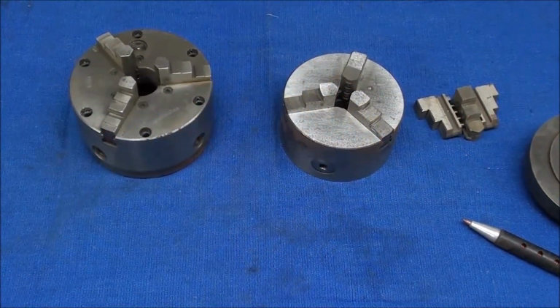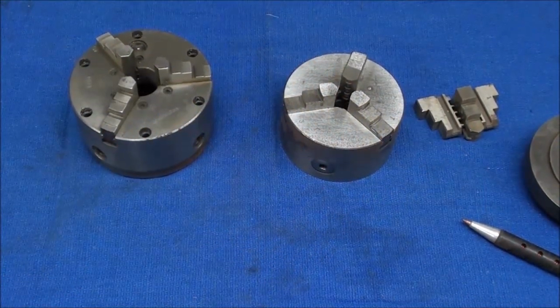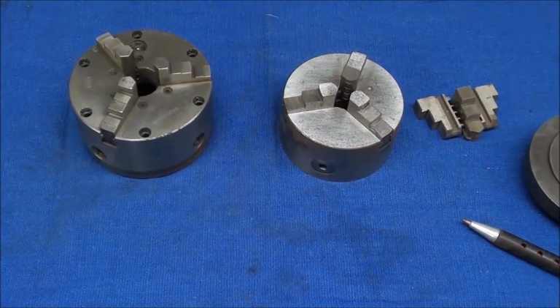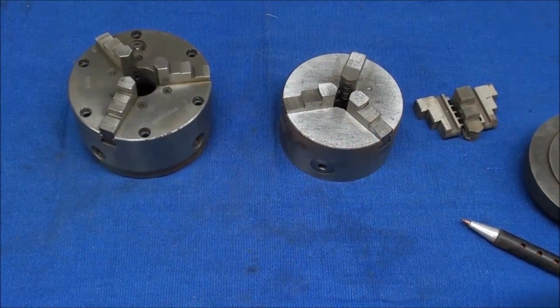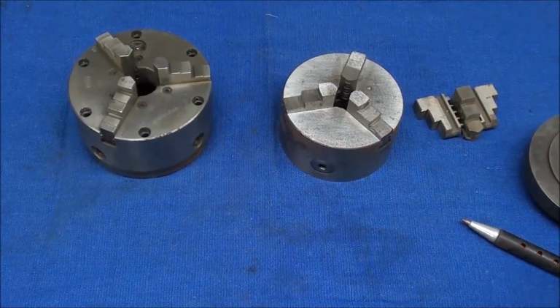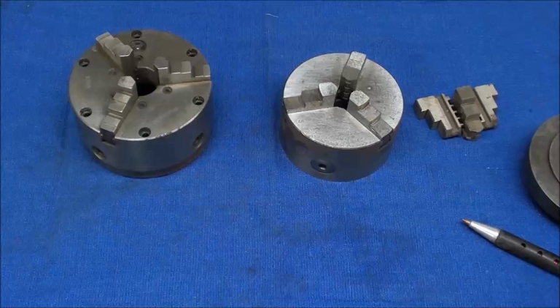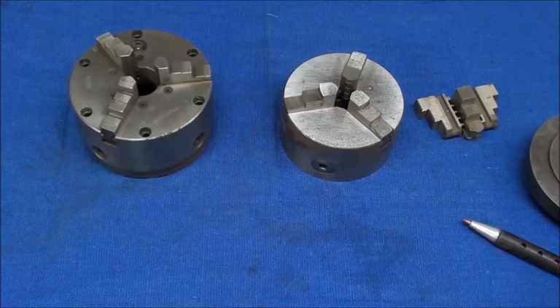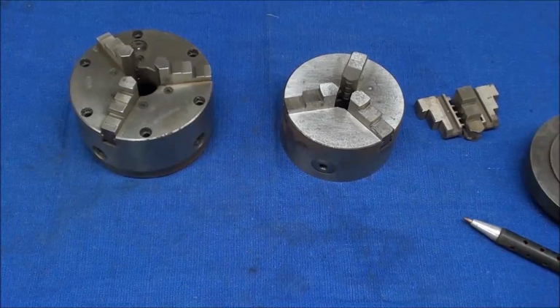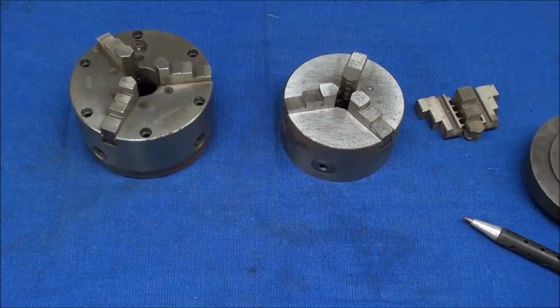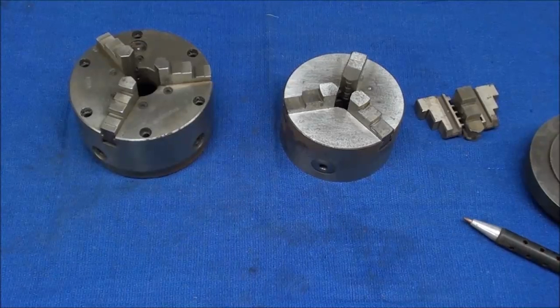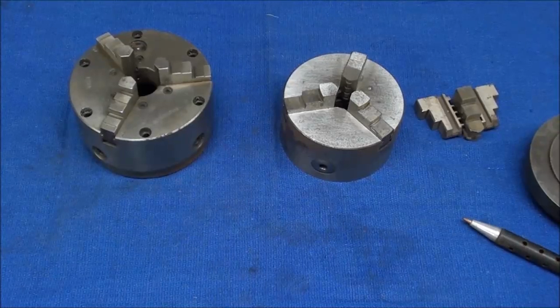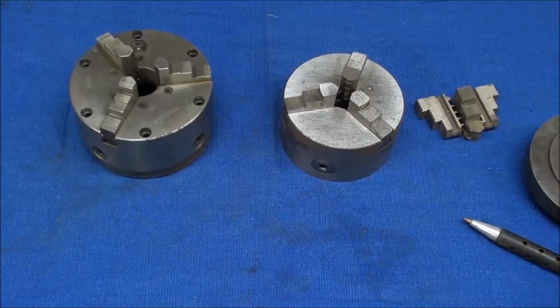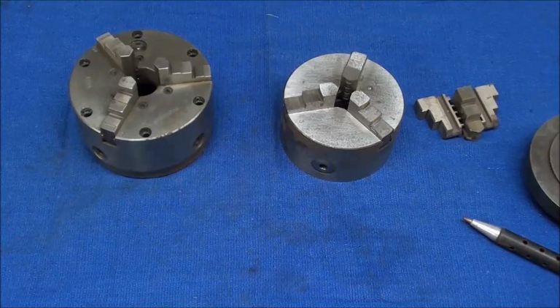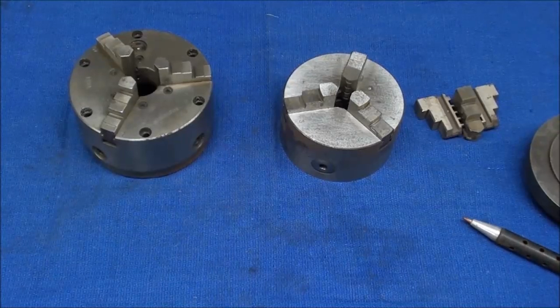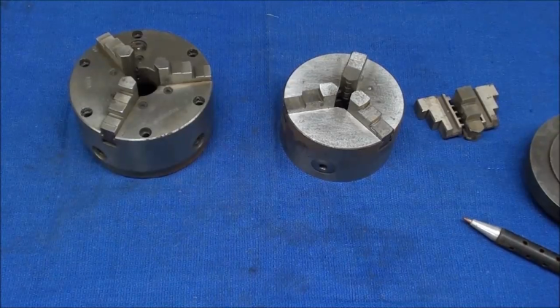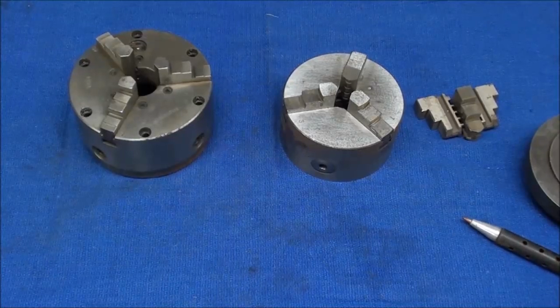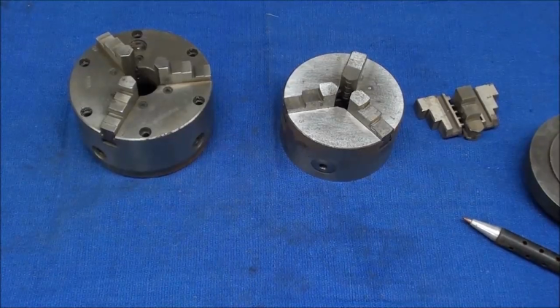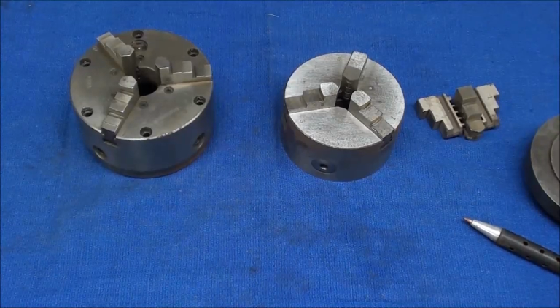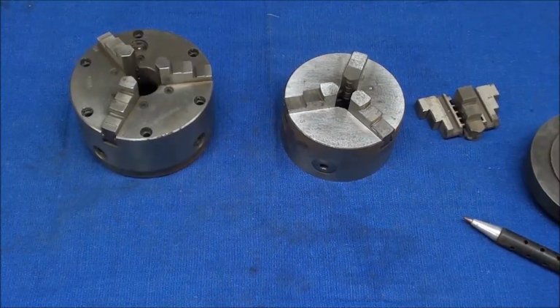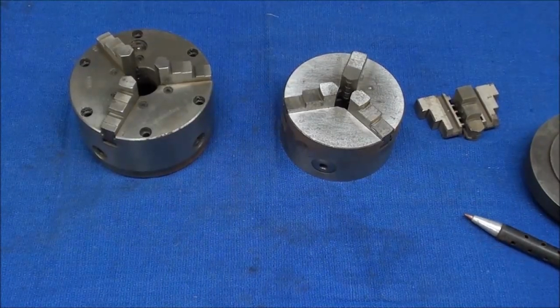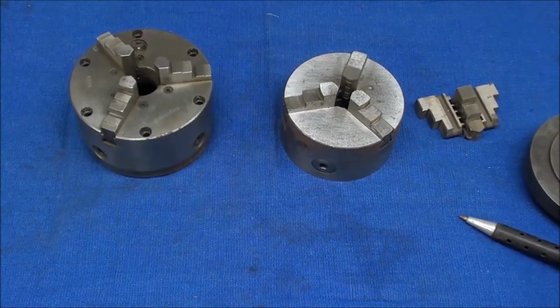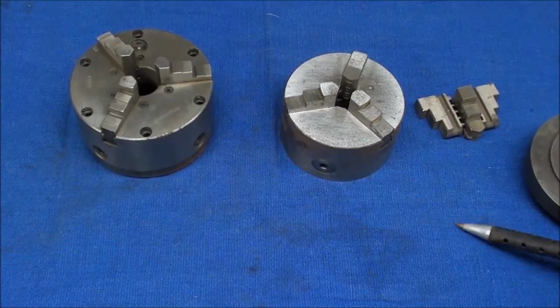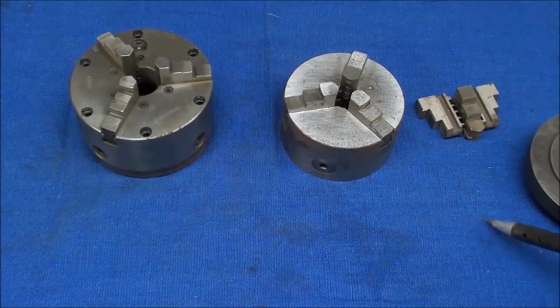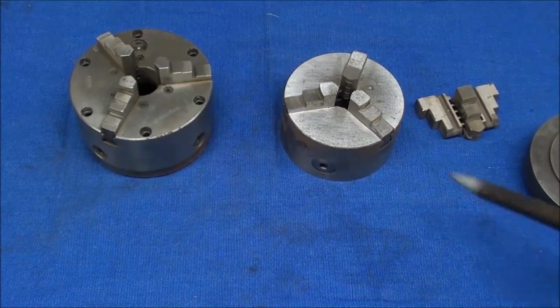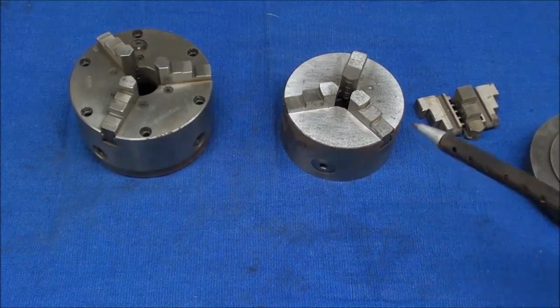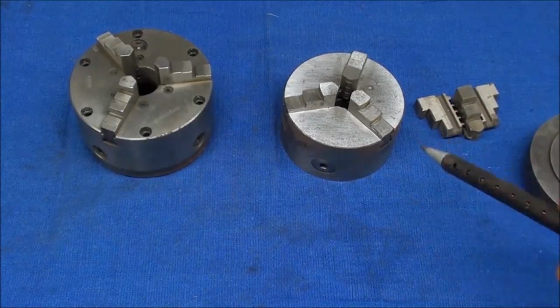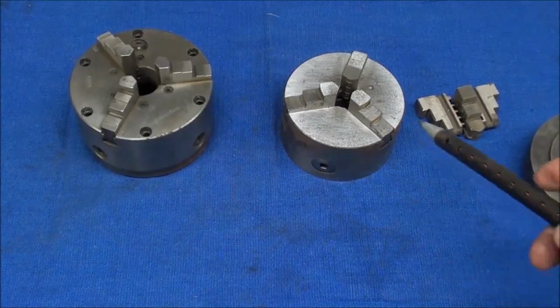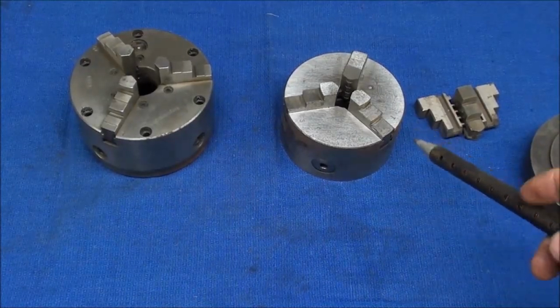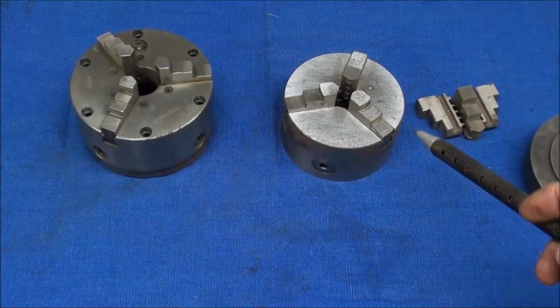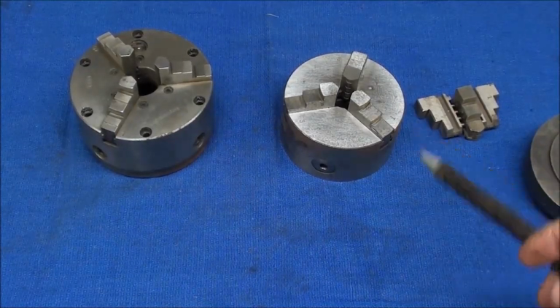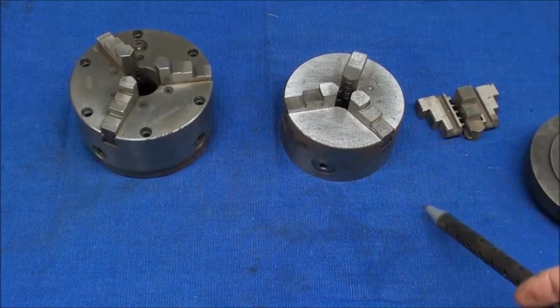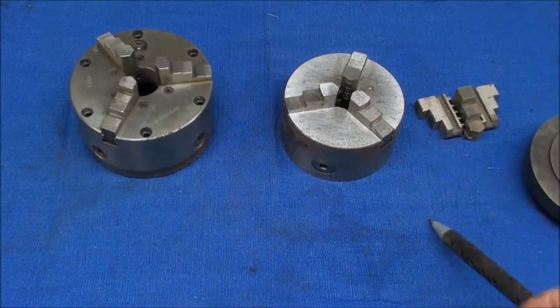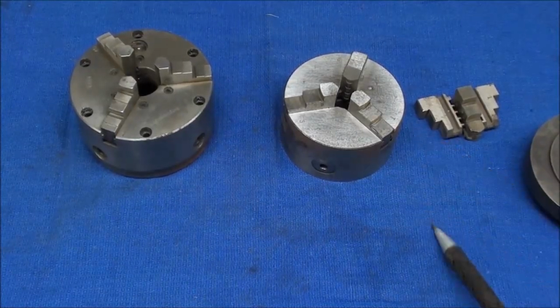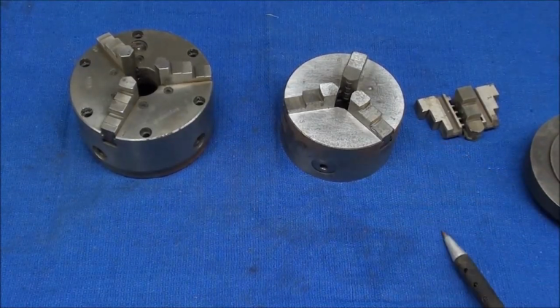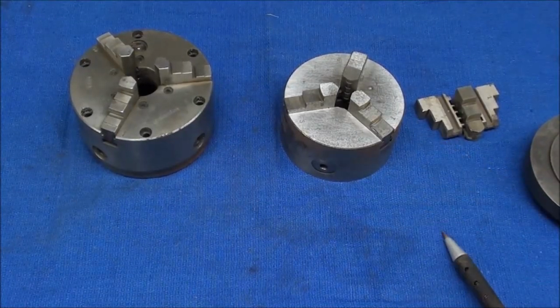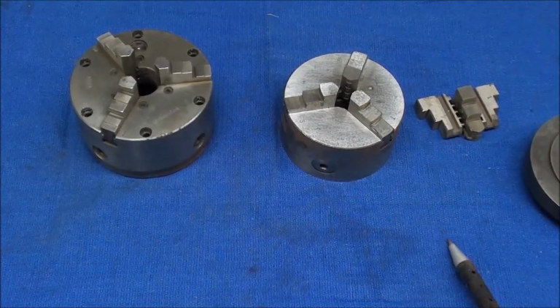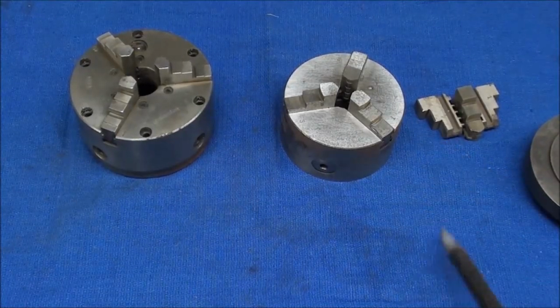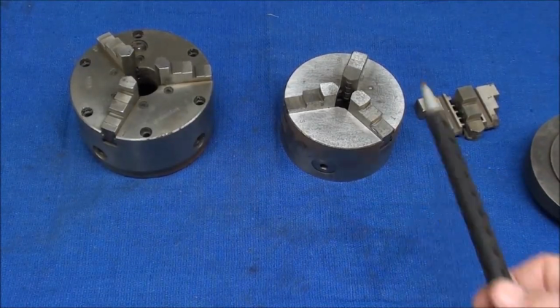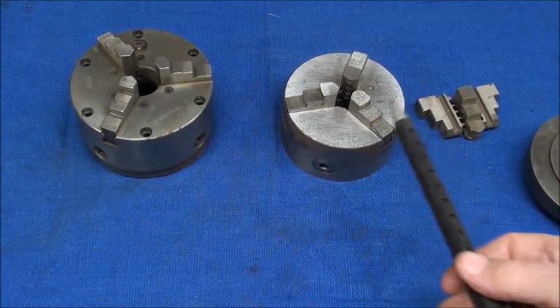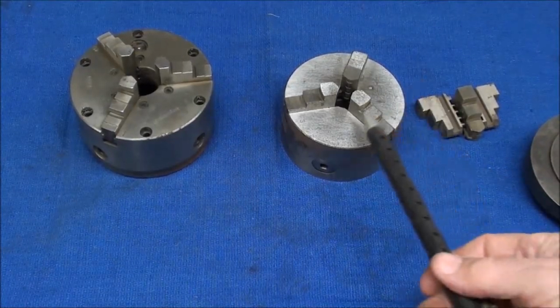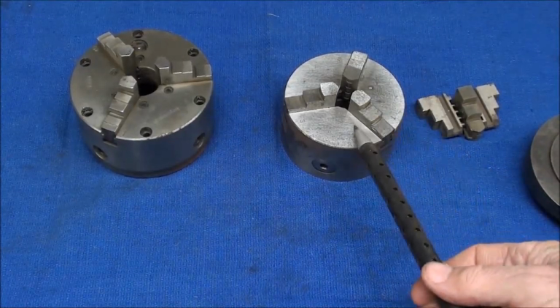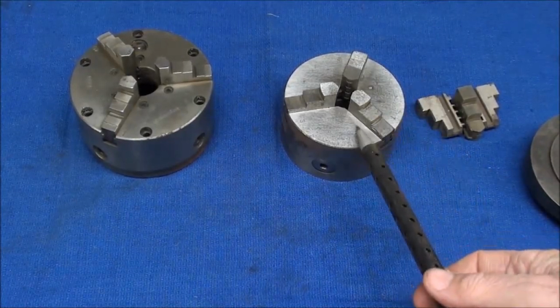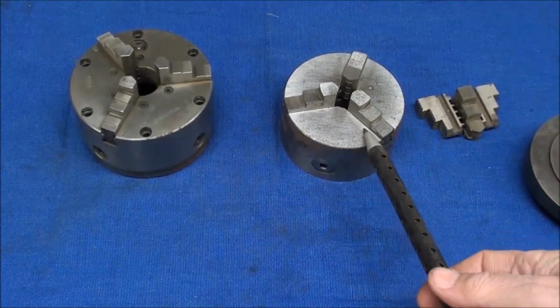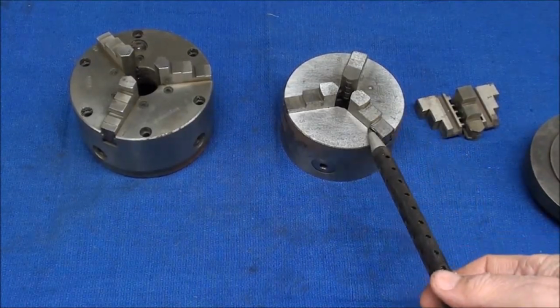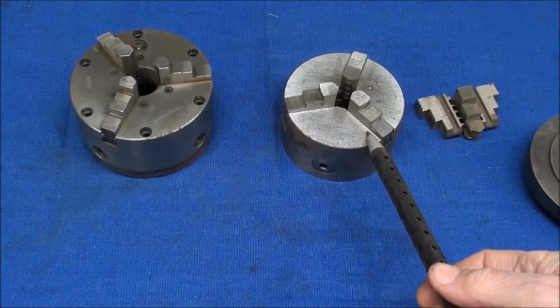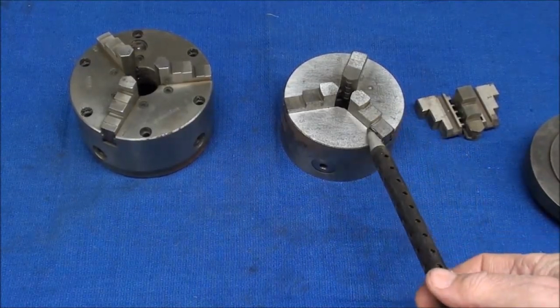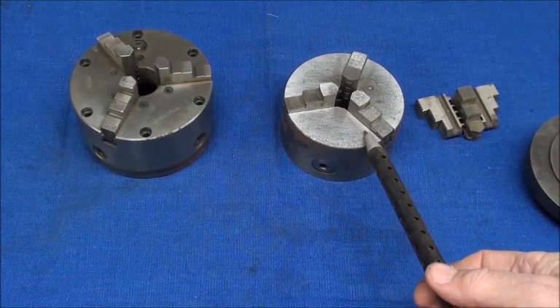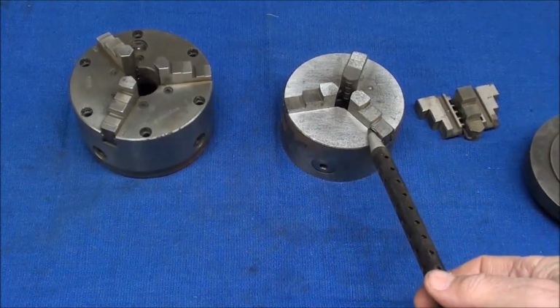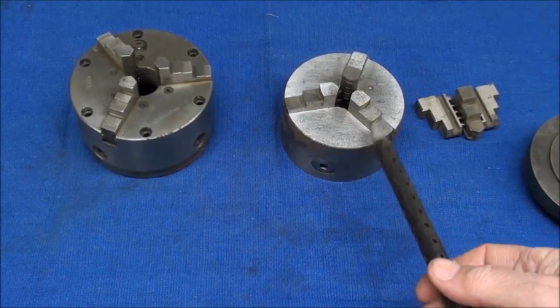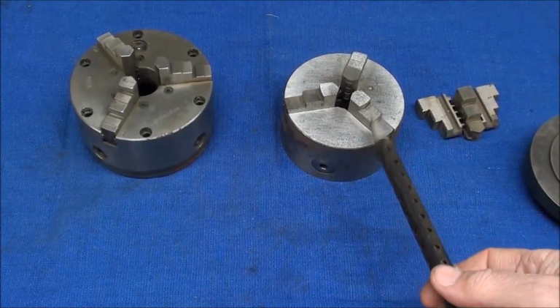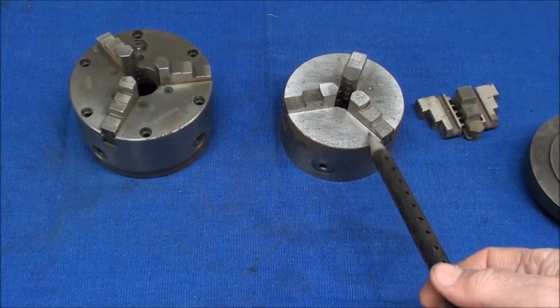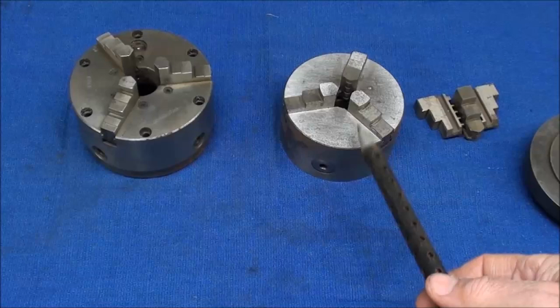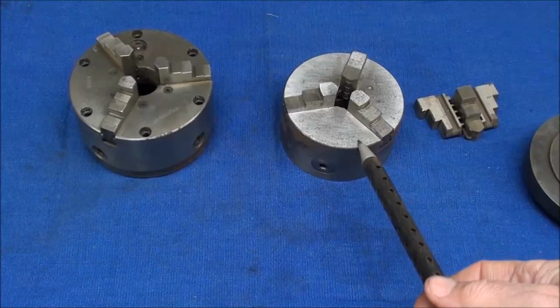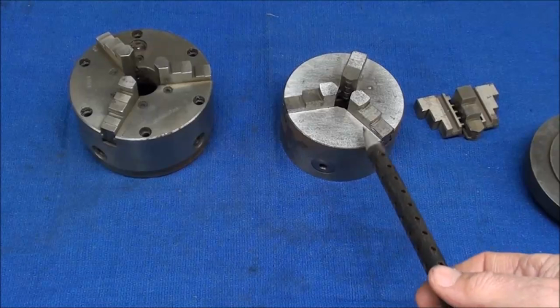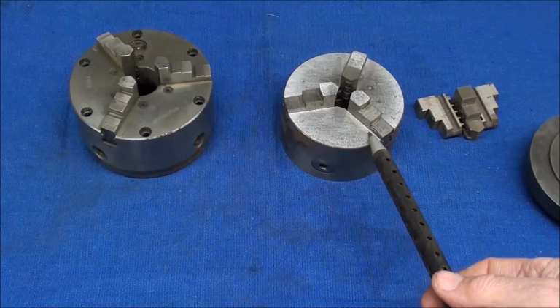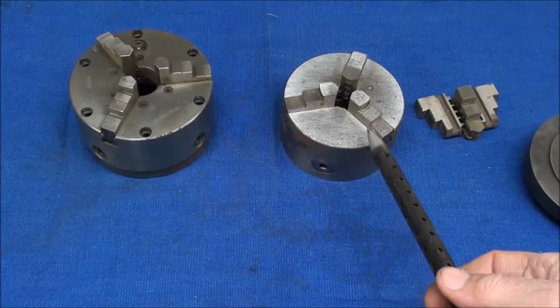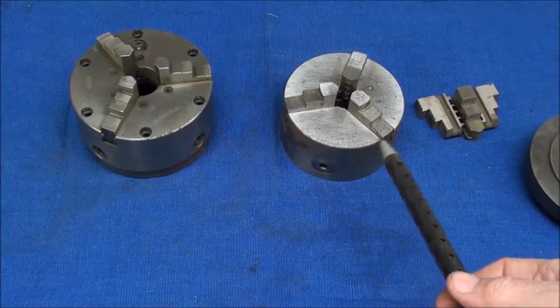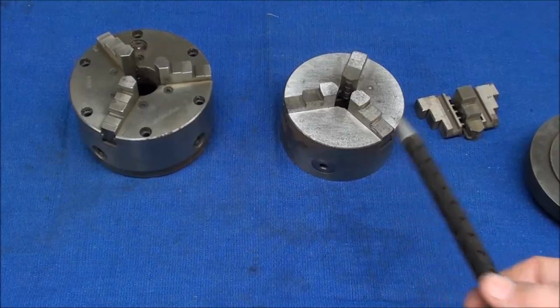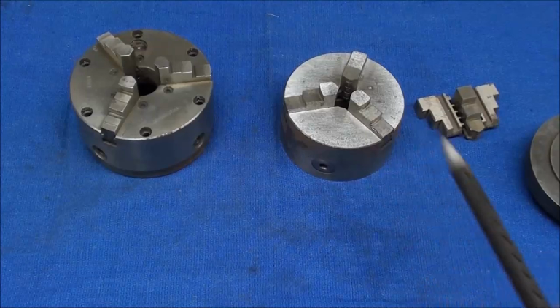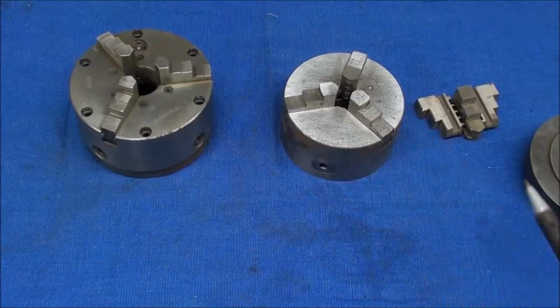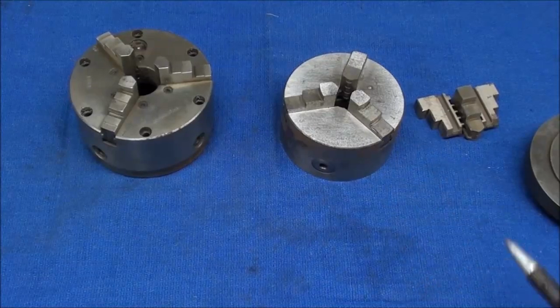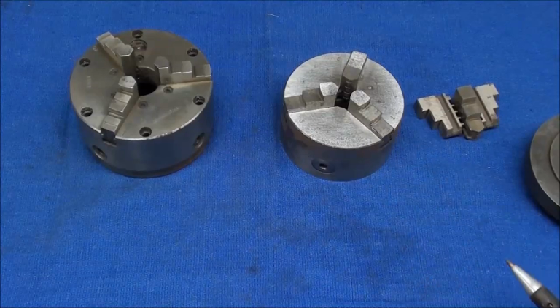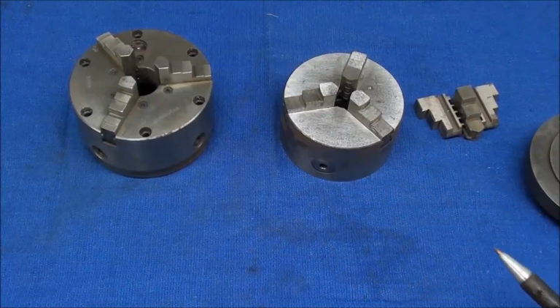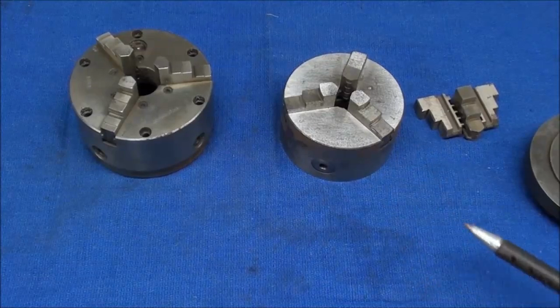Howdy, it's Tubal Cain again, and in this video I'm going to make a backing plate for this little chuck here, so that's the subject.